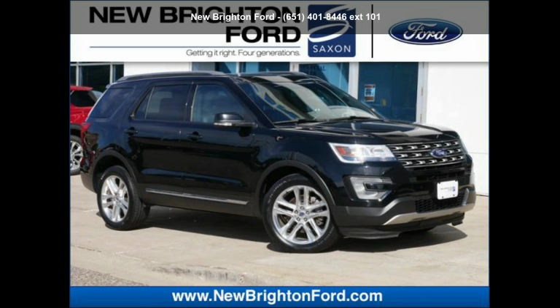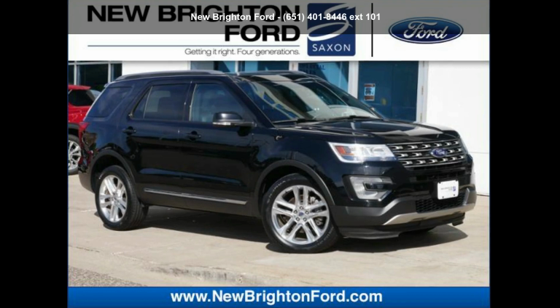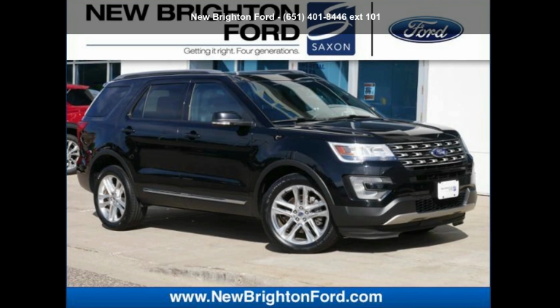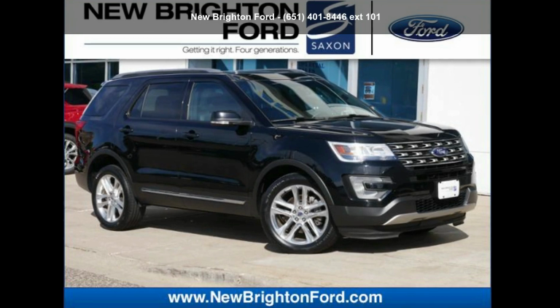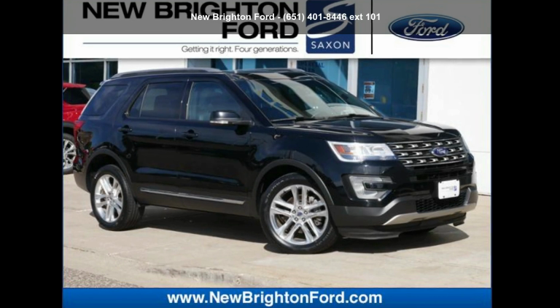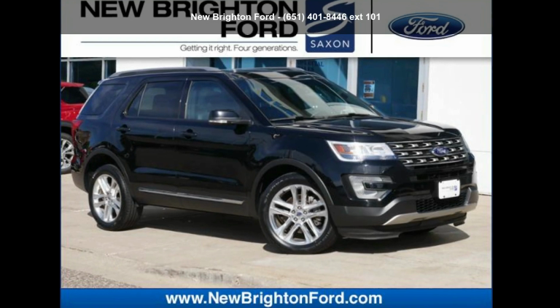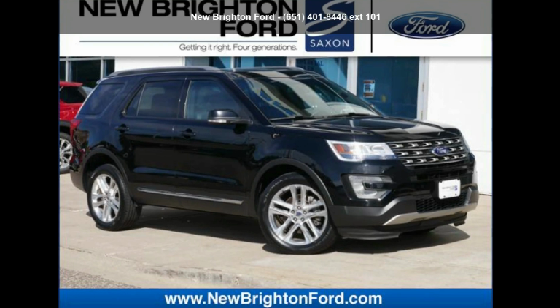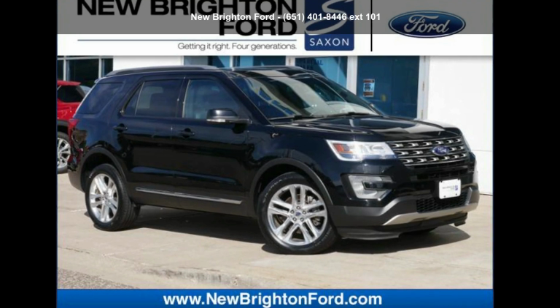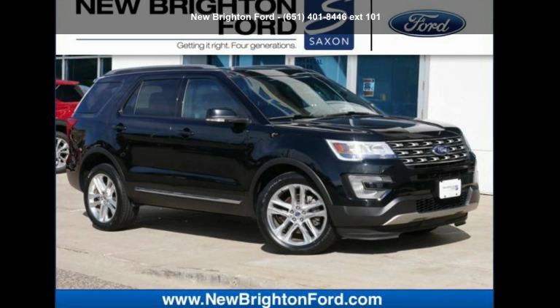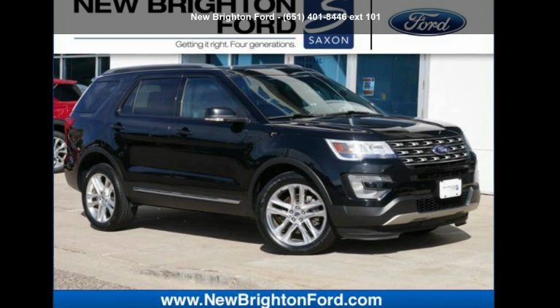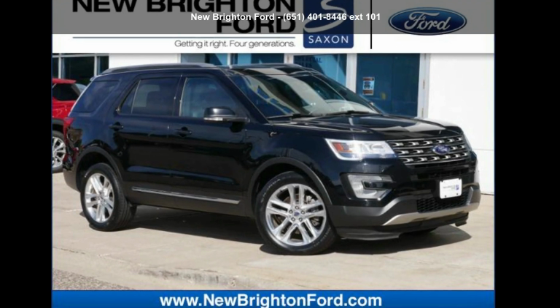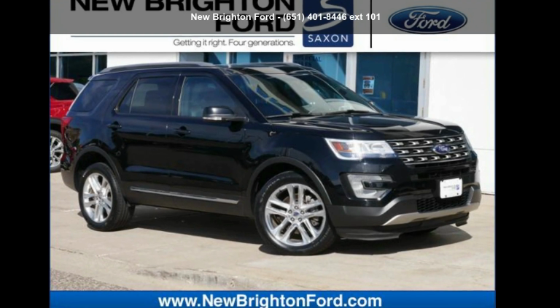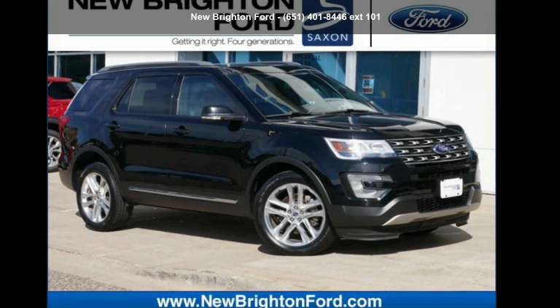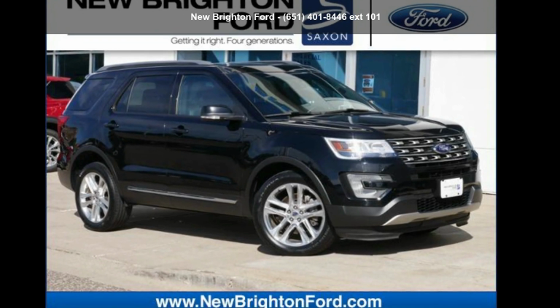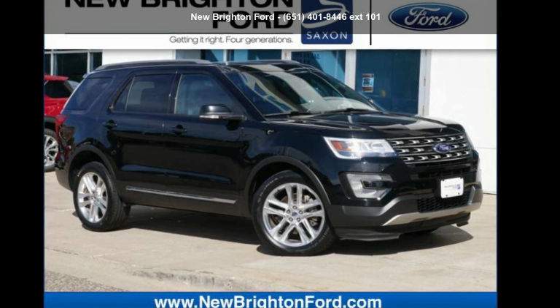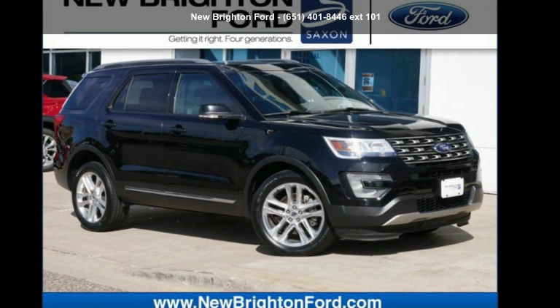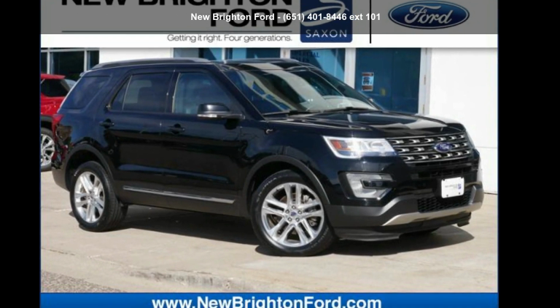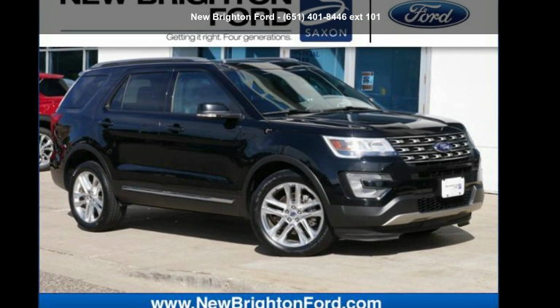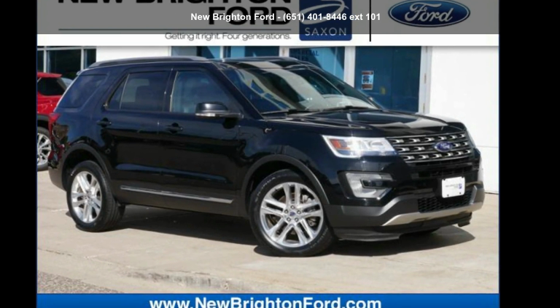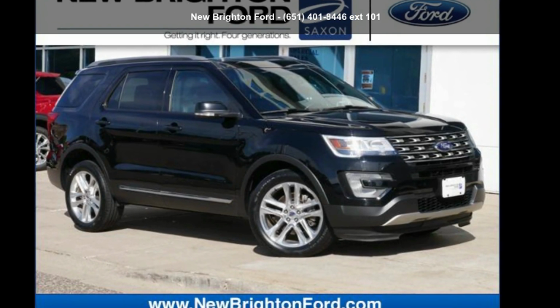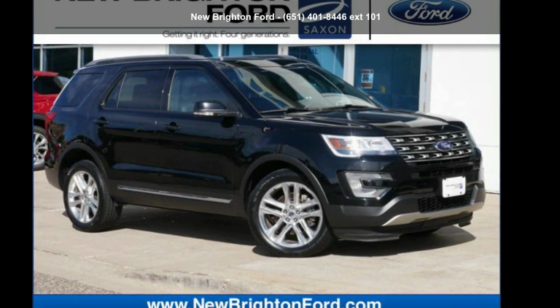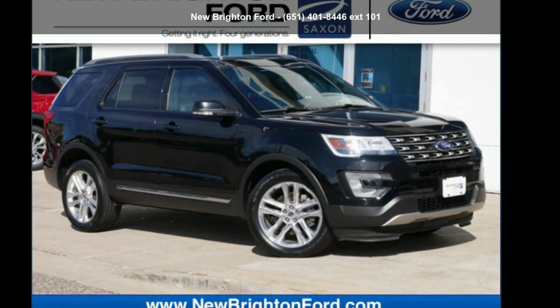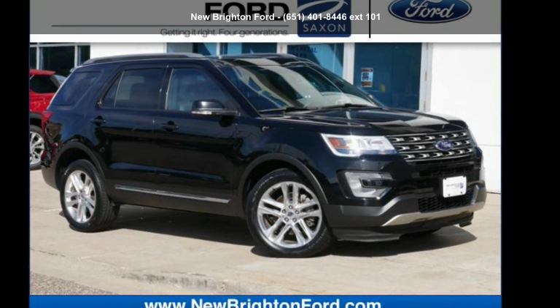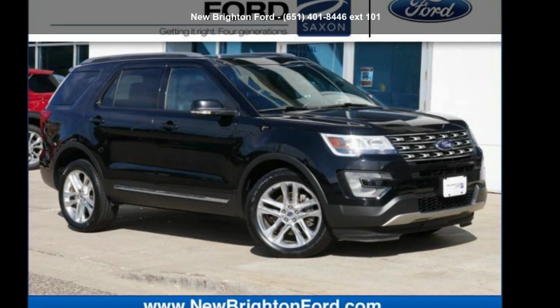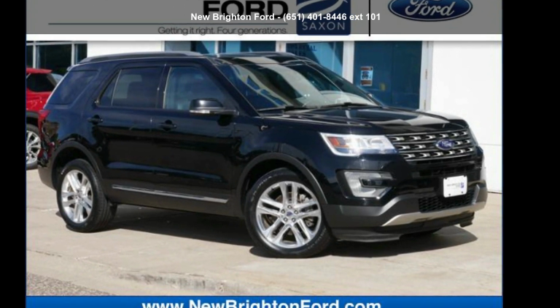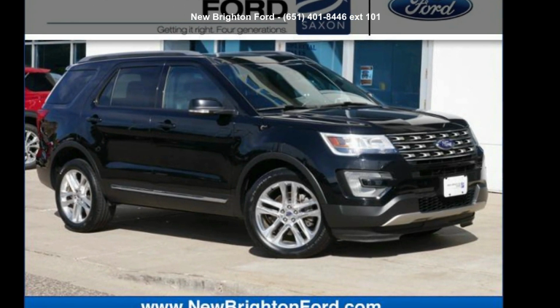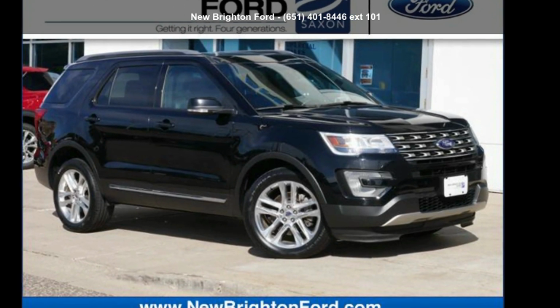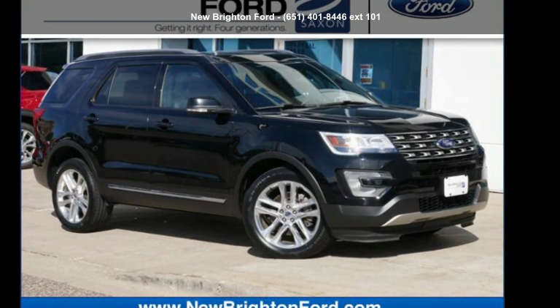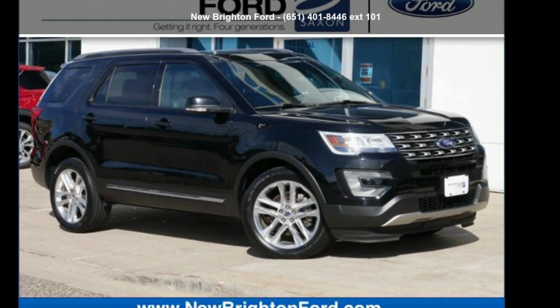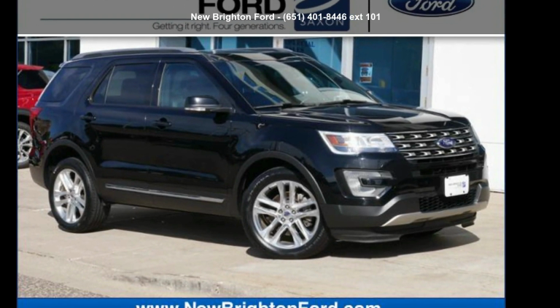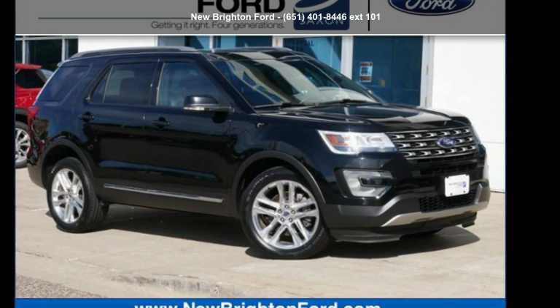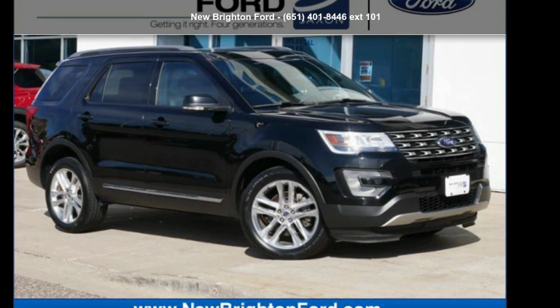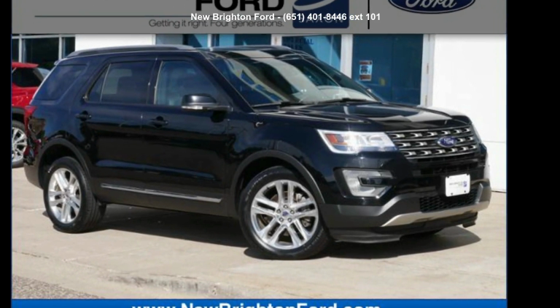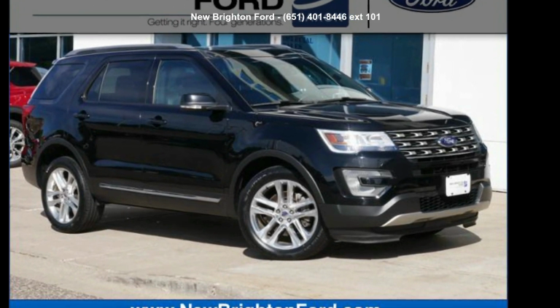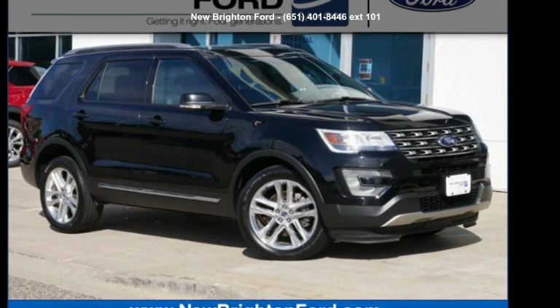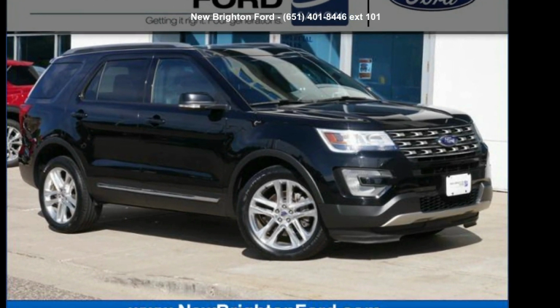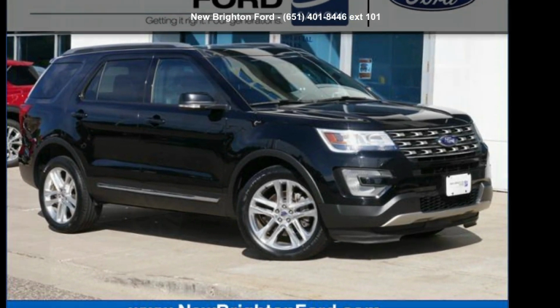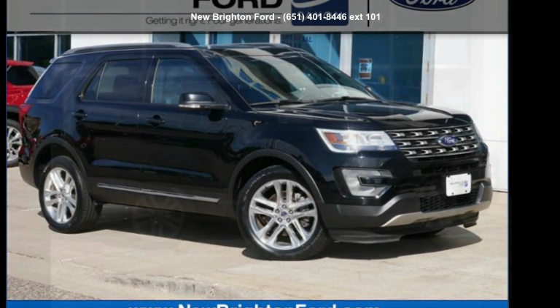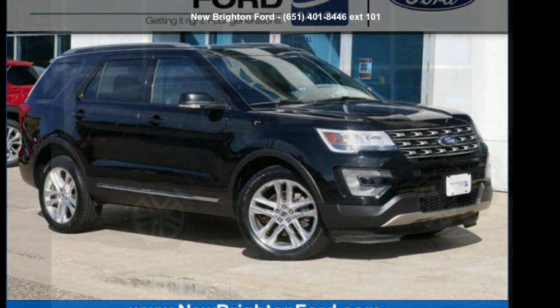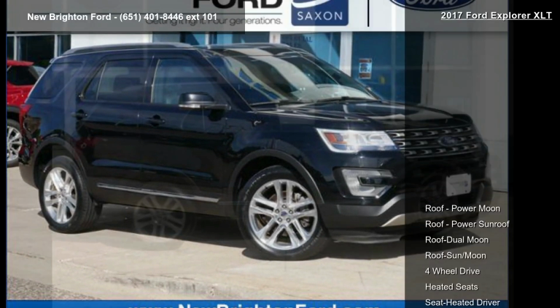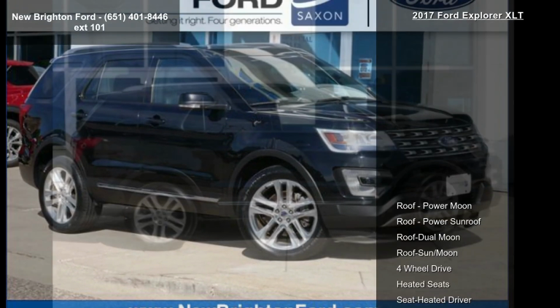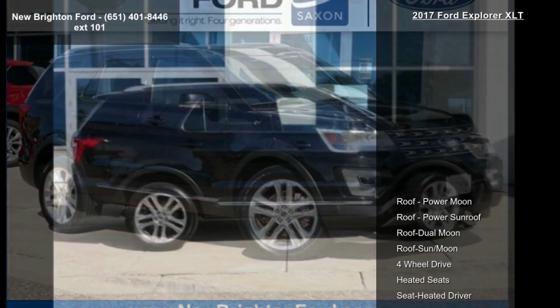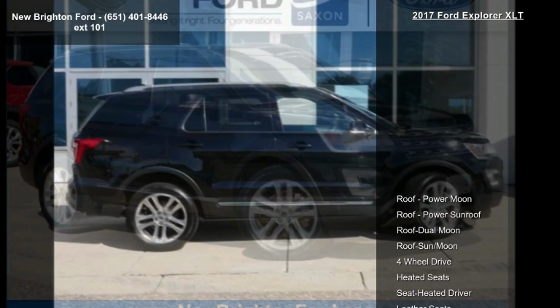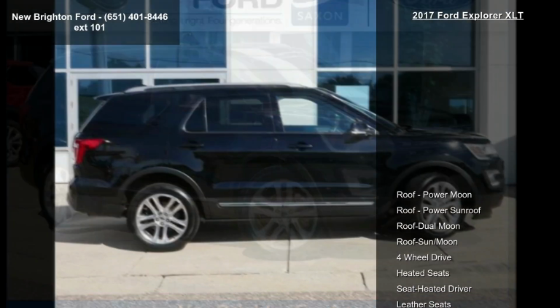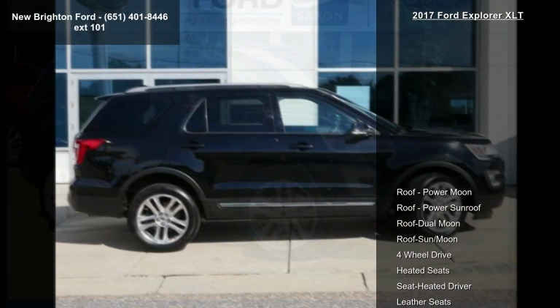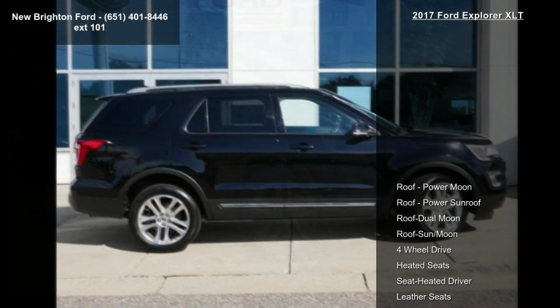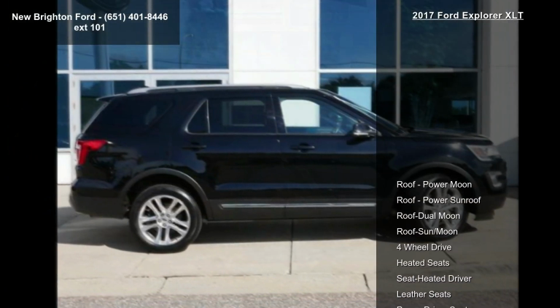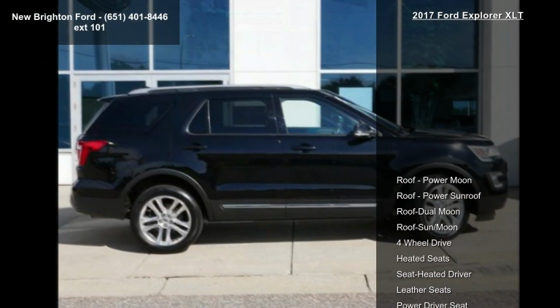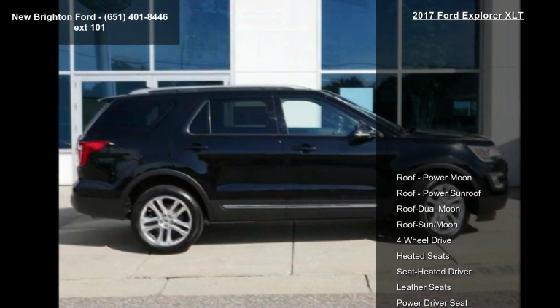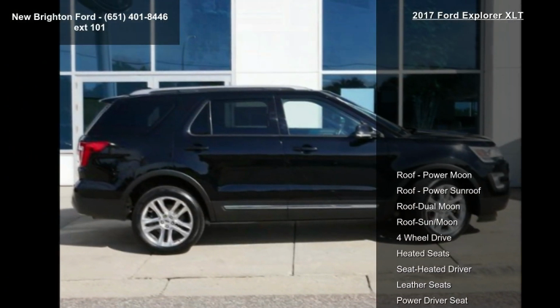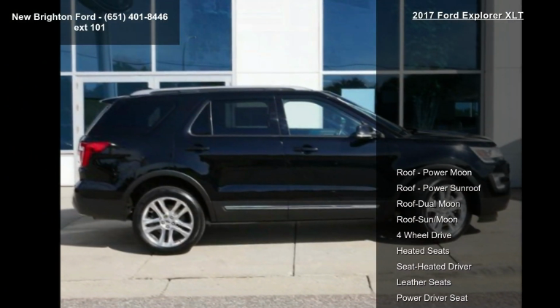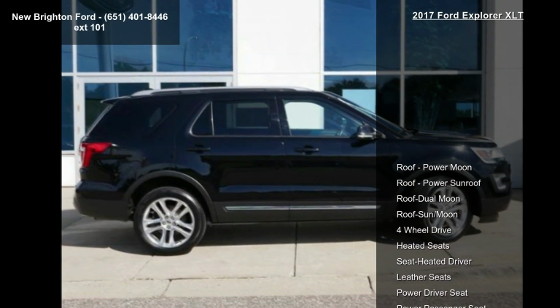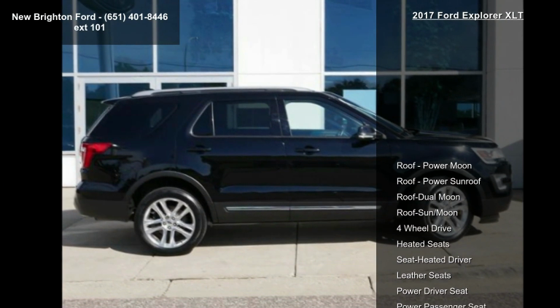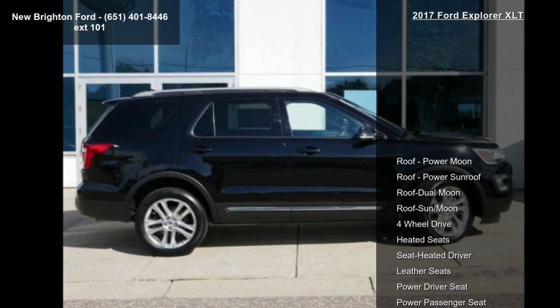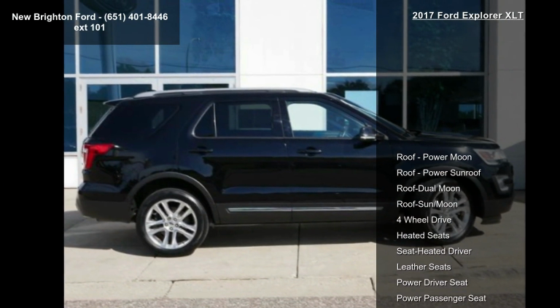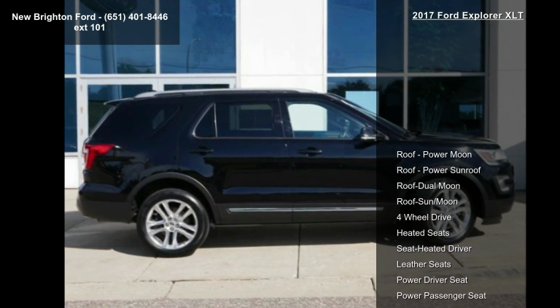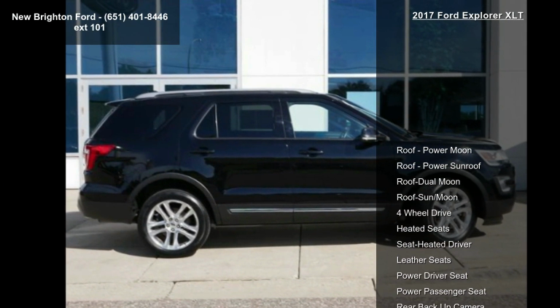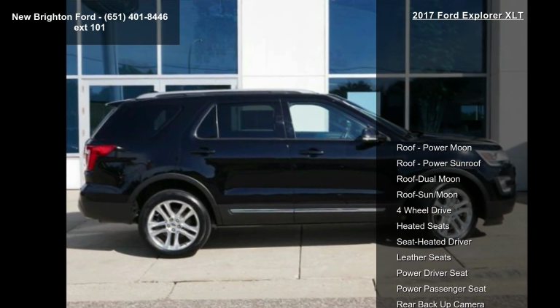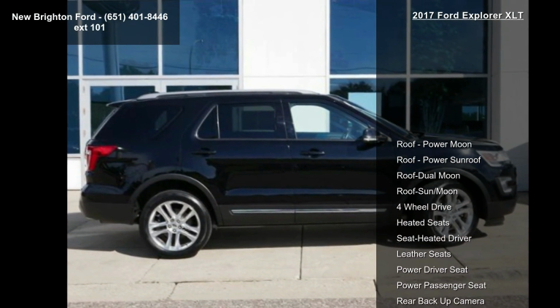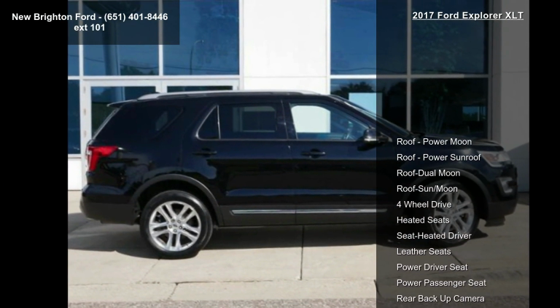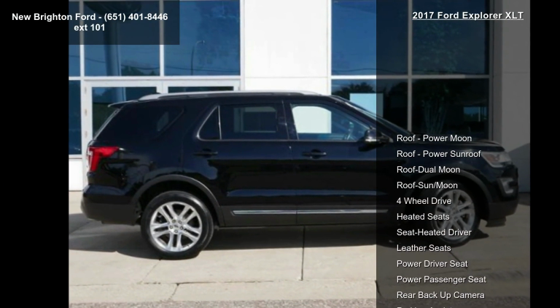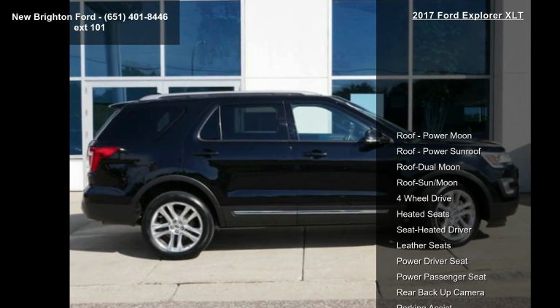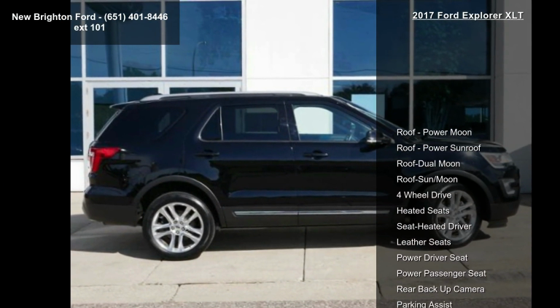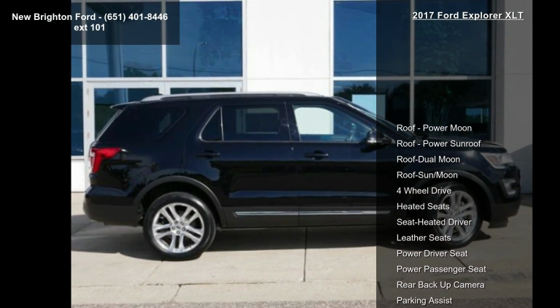Arrive in style with this Ford 2017 Explorer XLT. This may be the set of wheels you've been looking for.